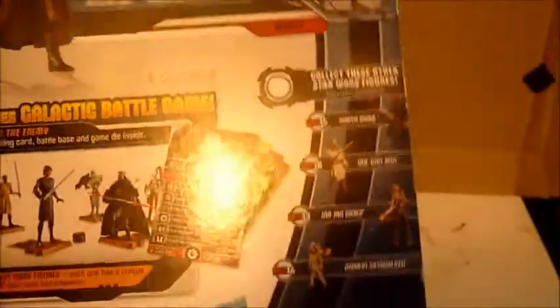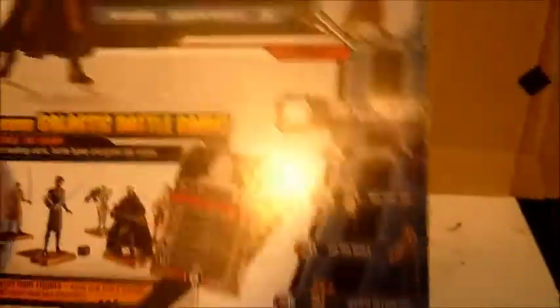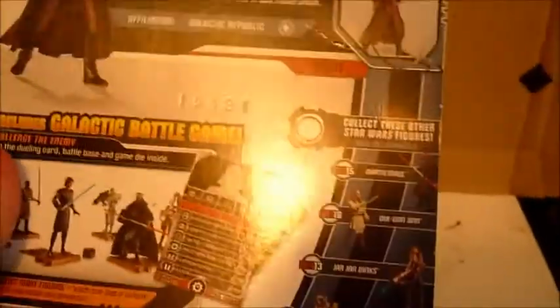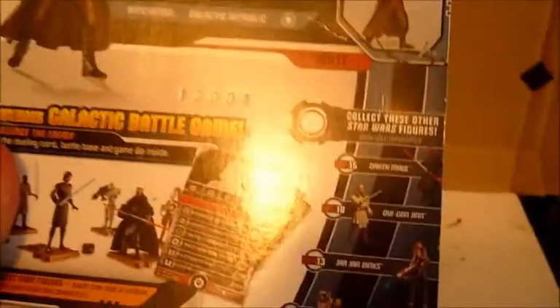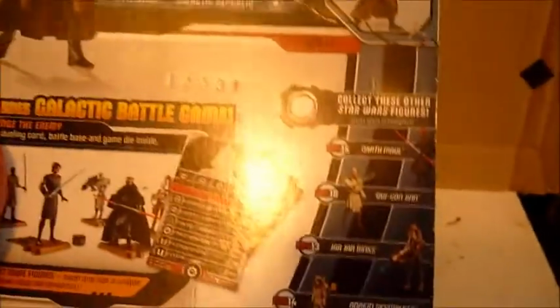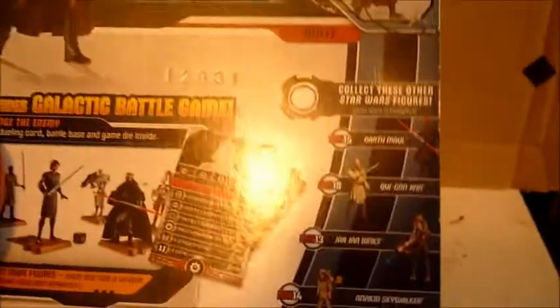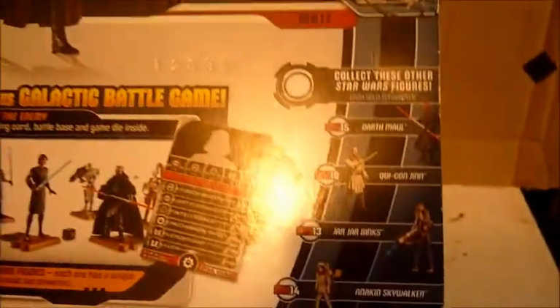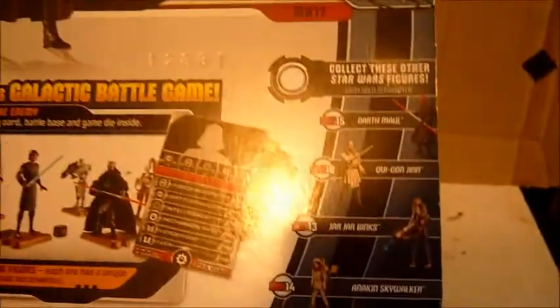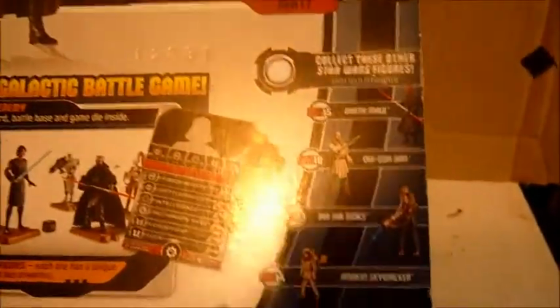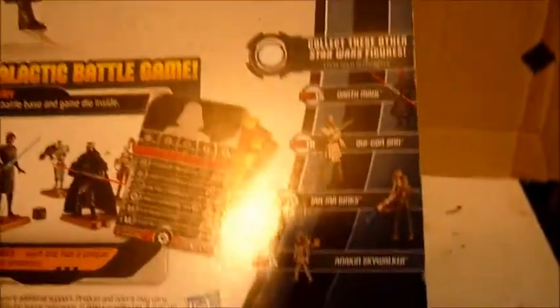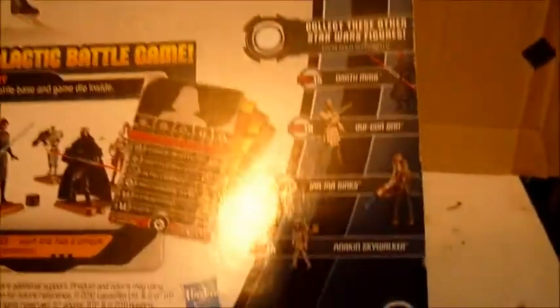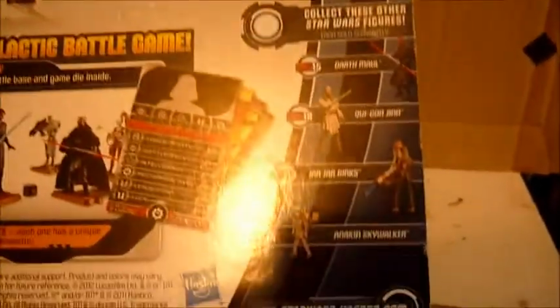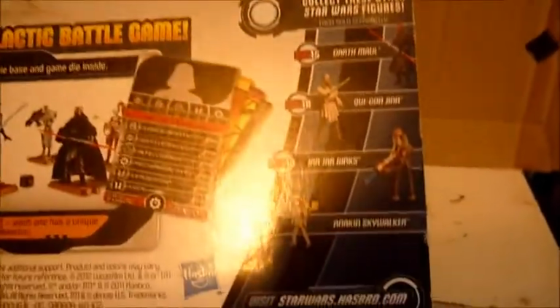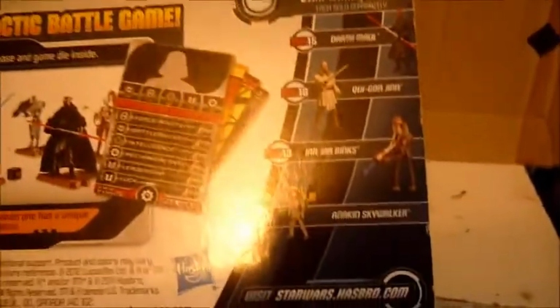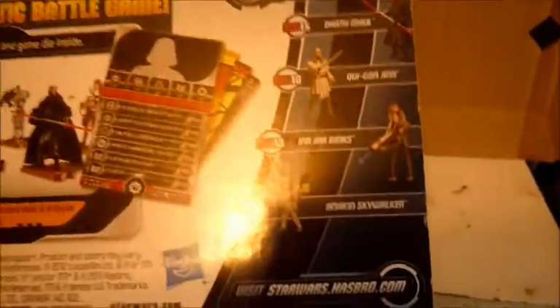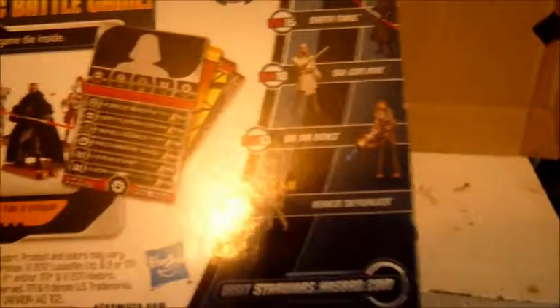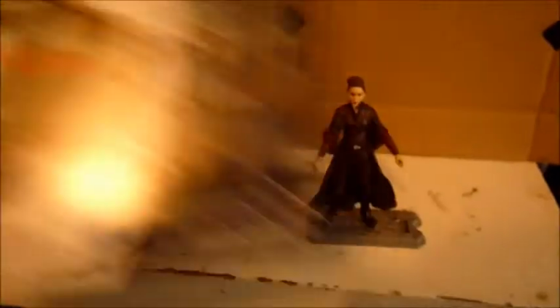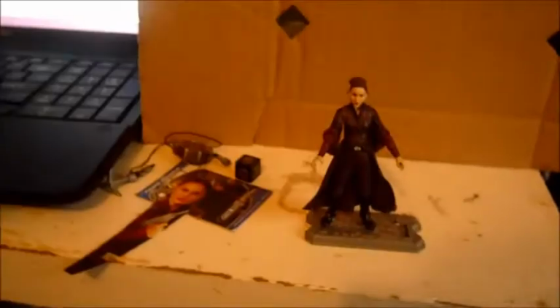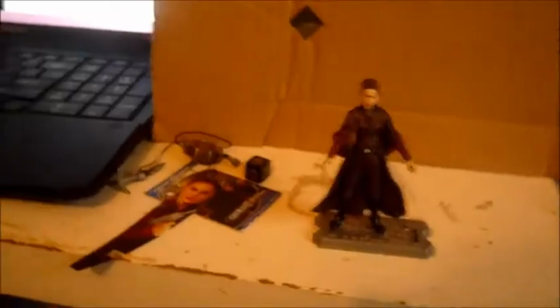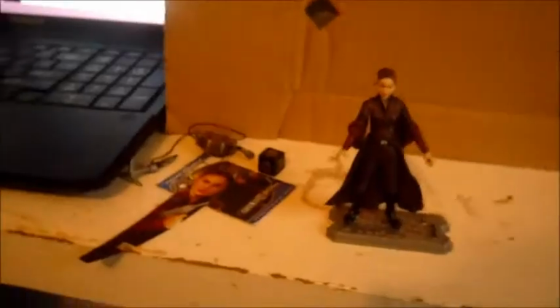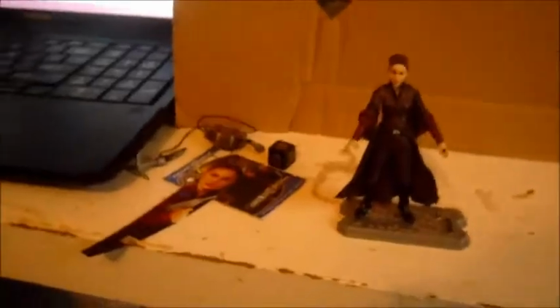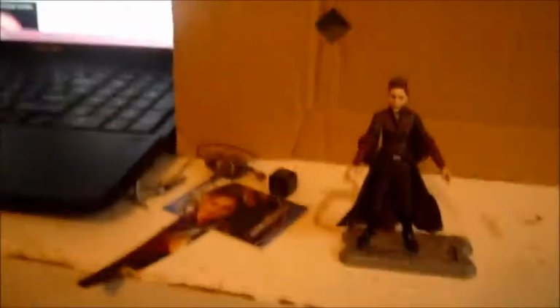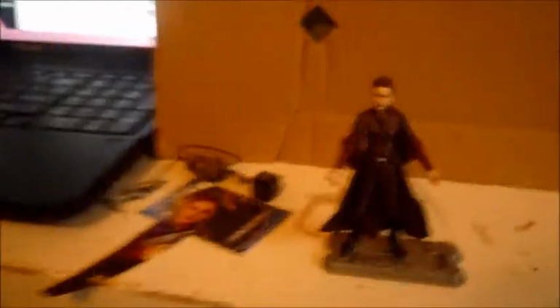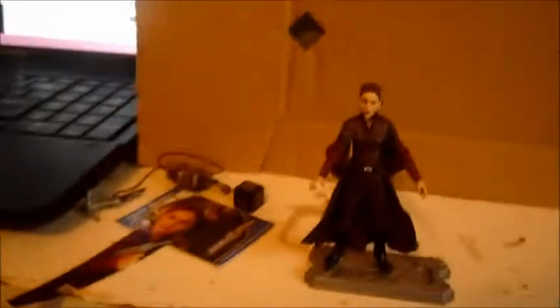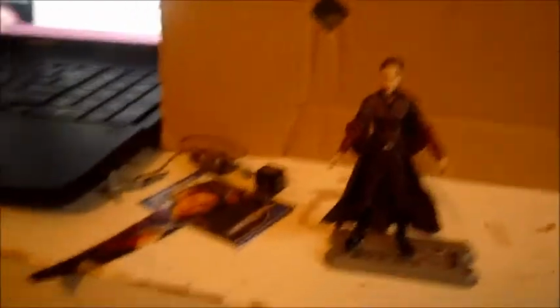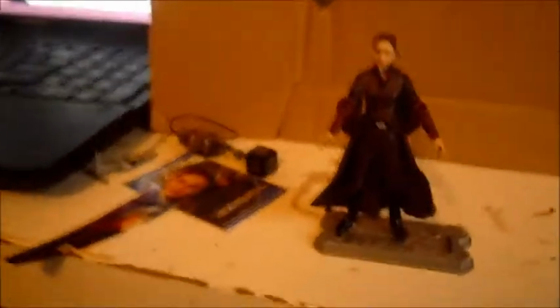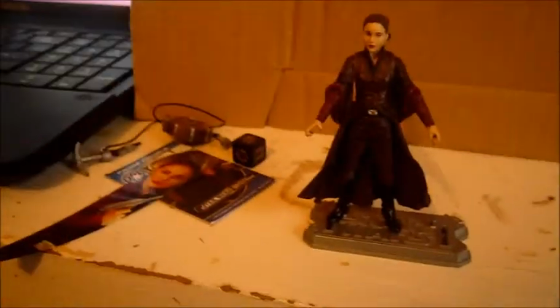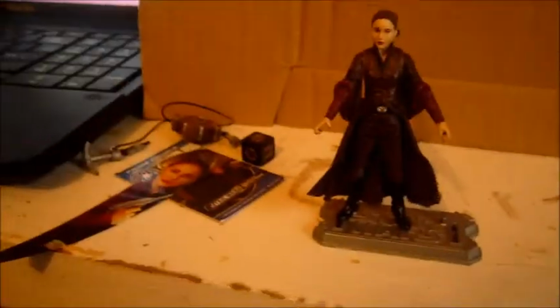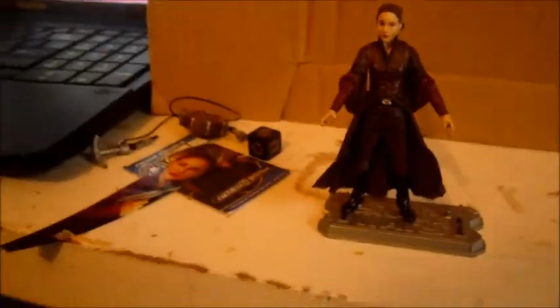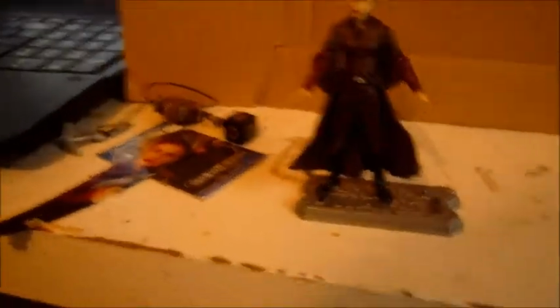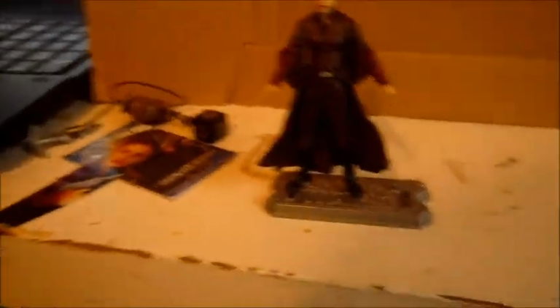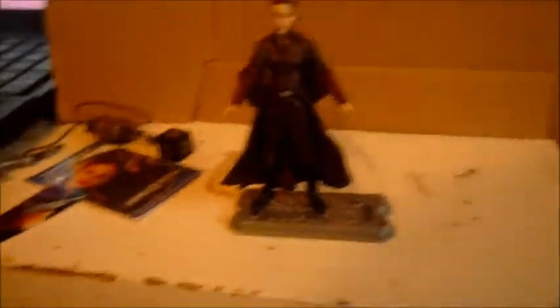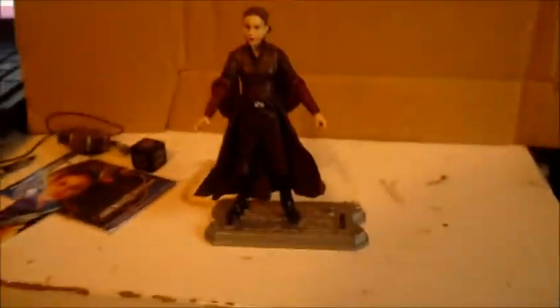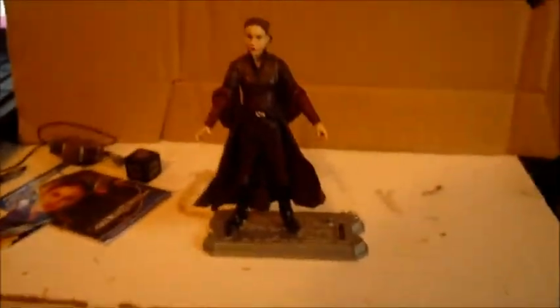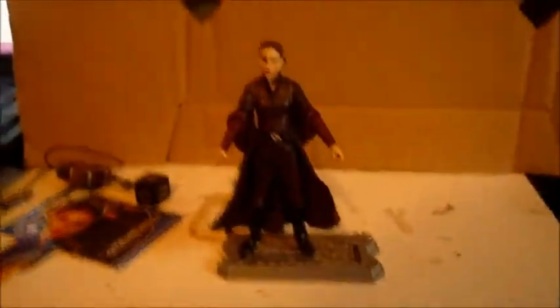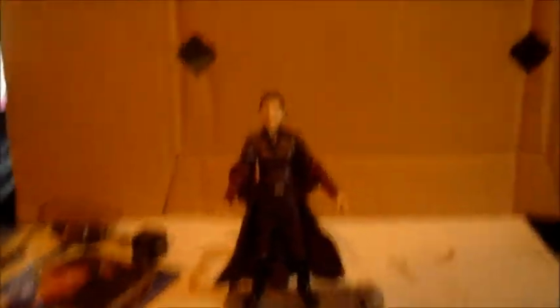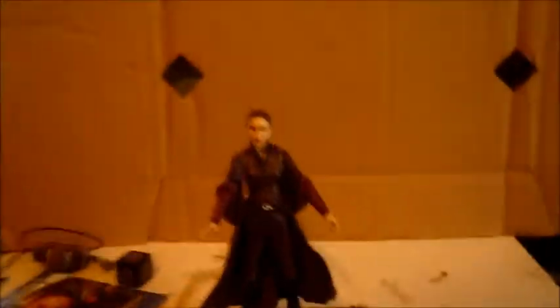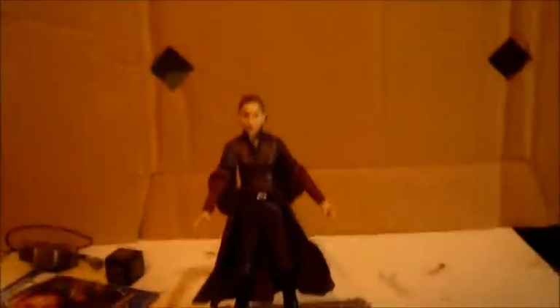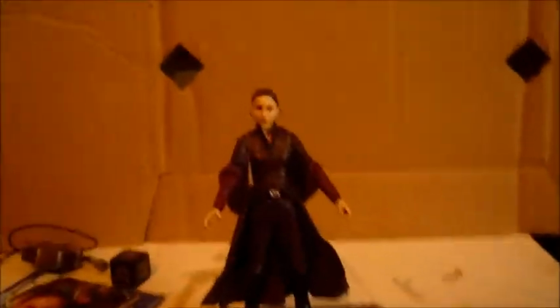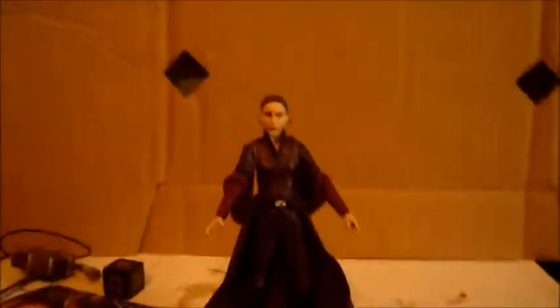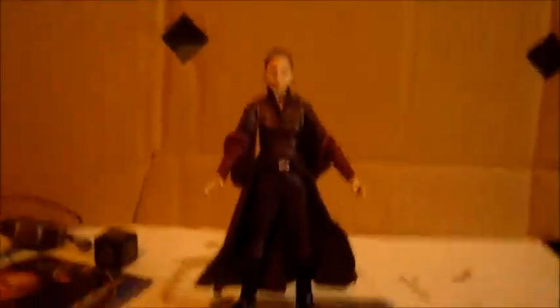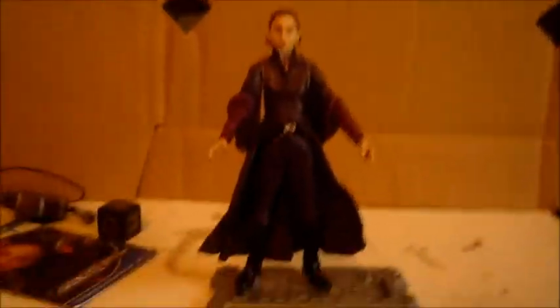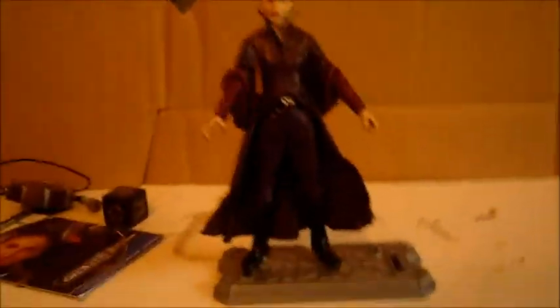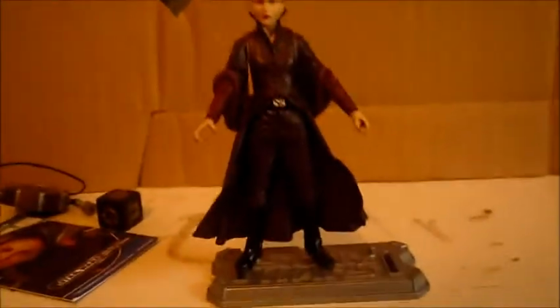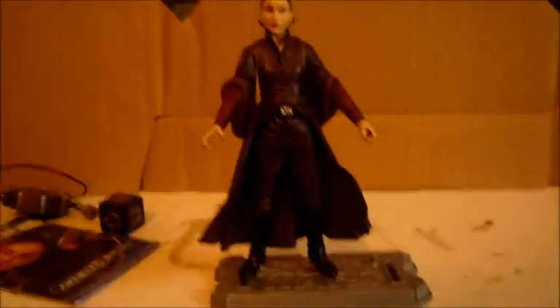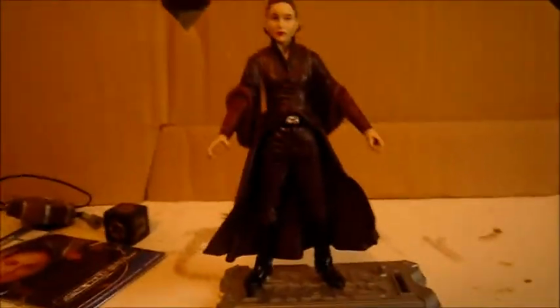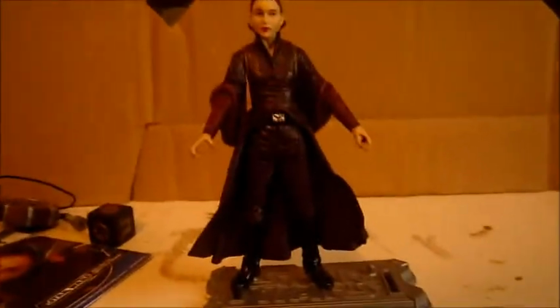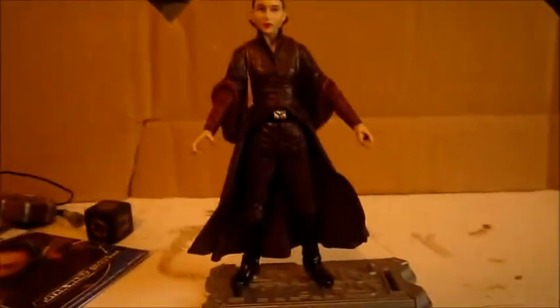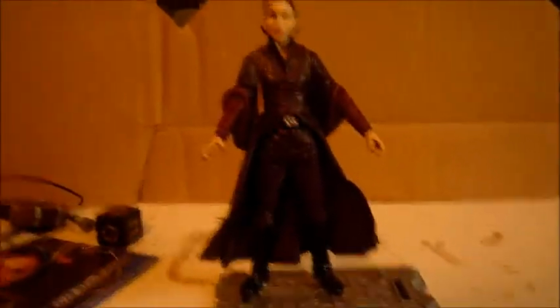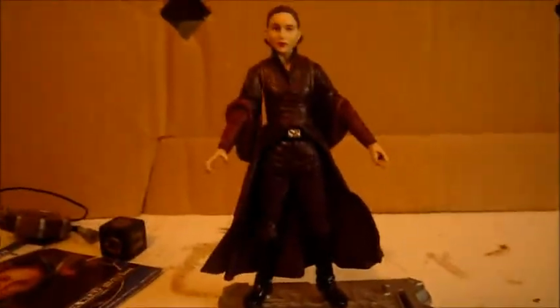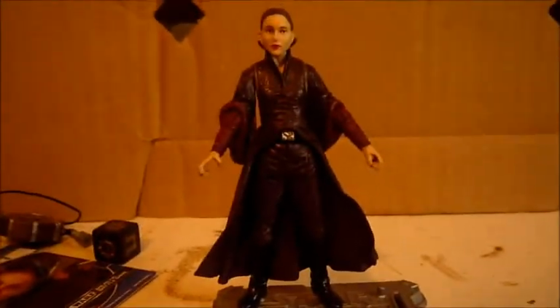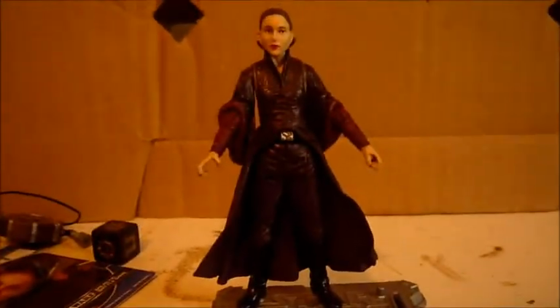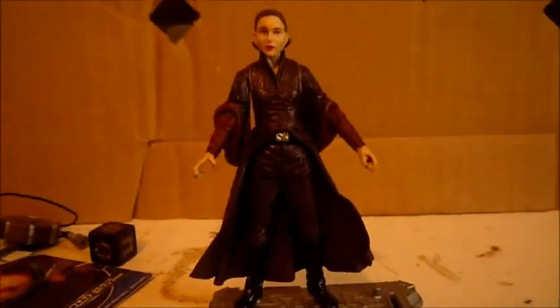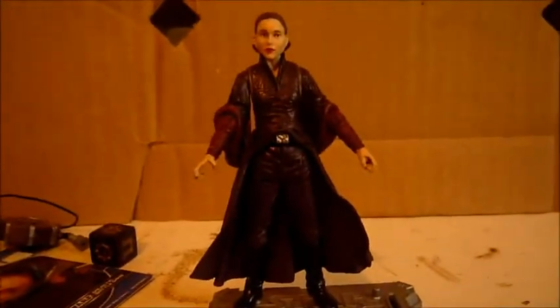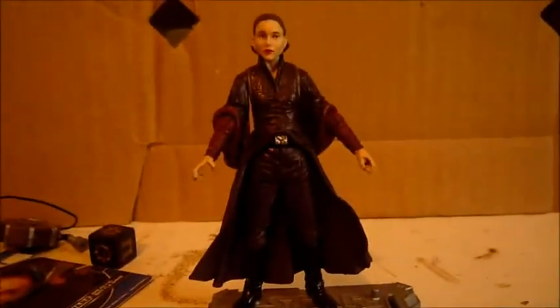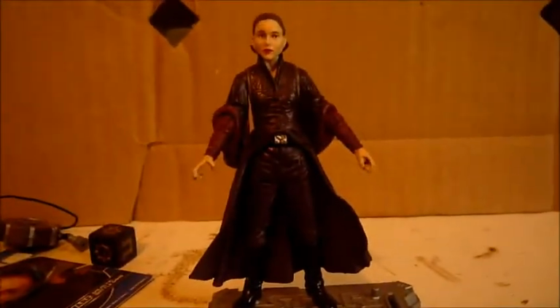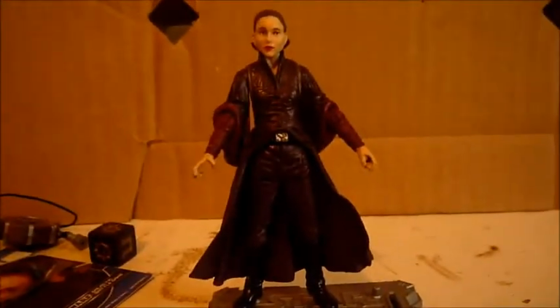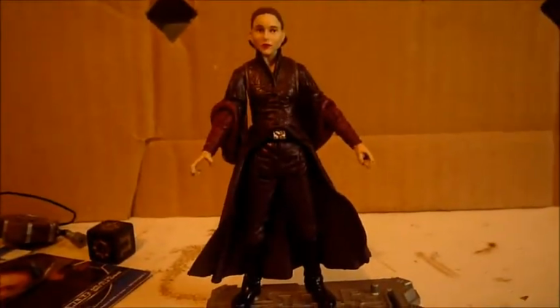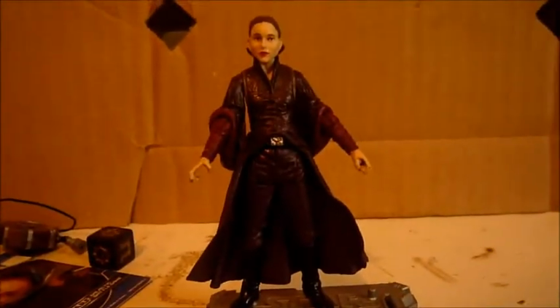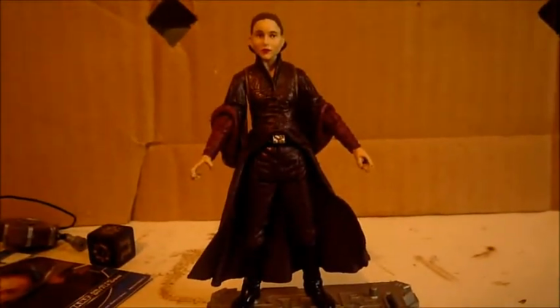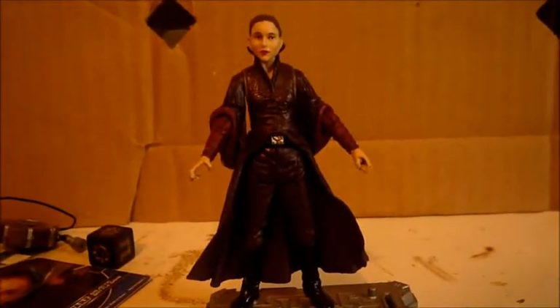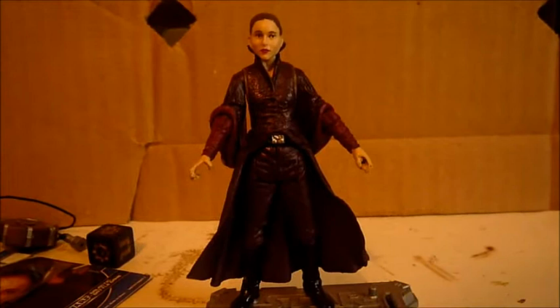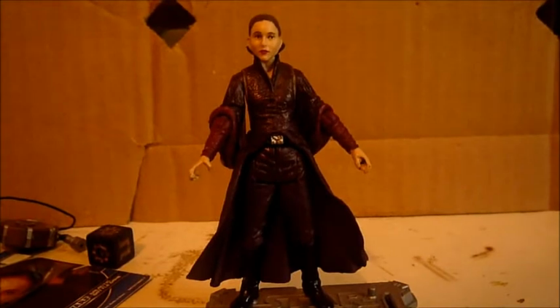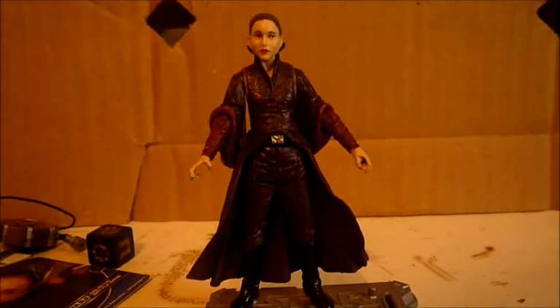I do need Anakin, then I will have all the figures loose in the wave. And I need a carded Padme.